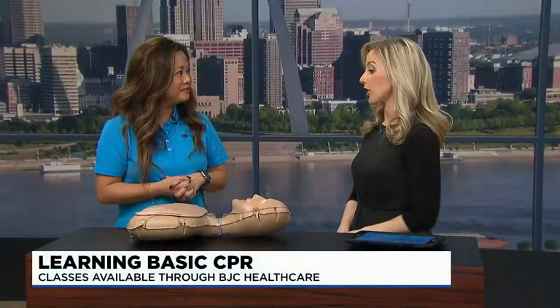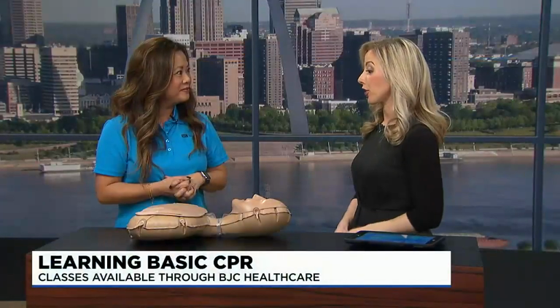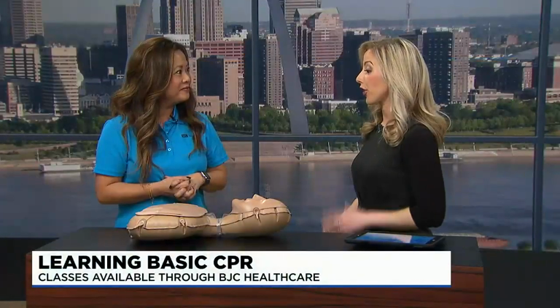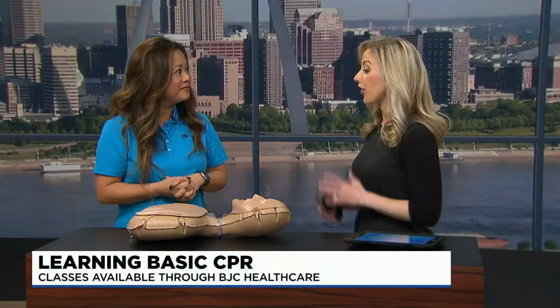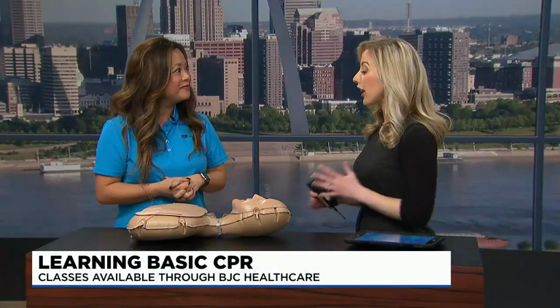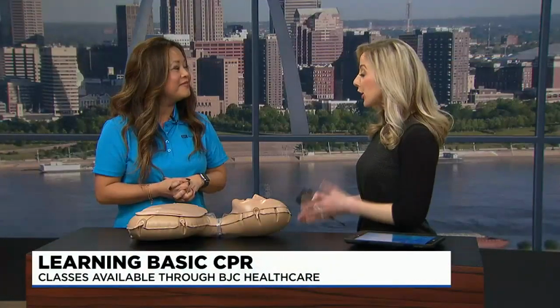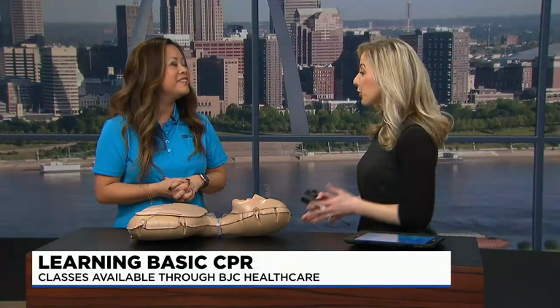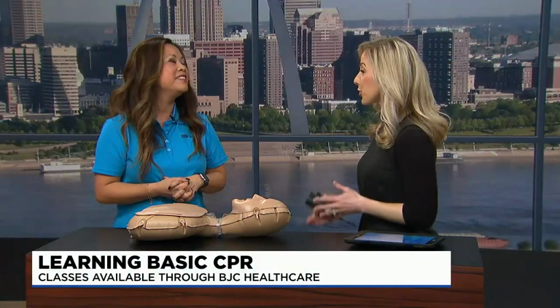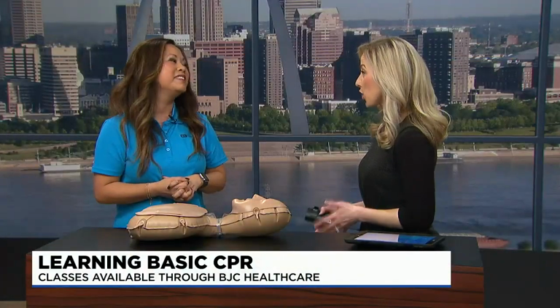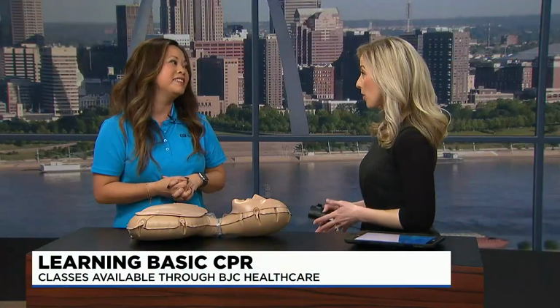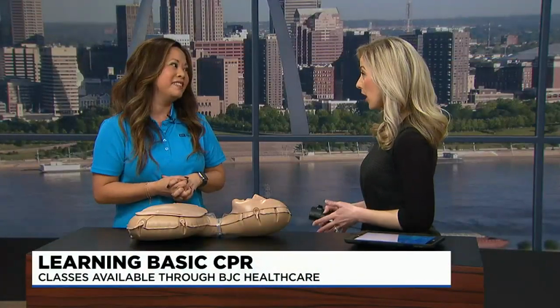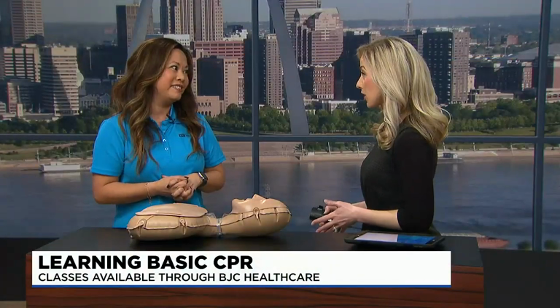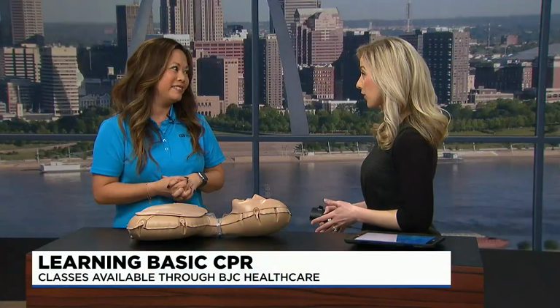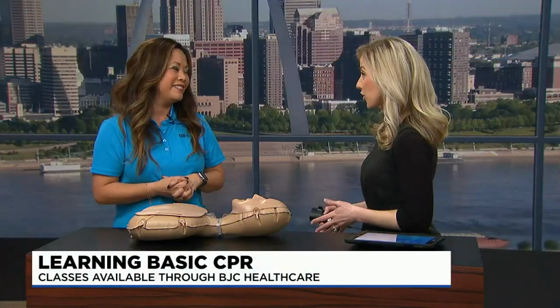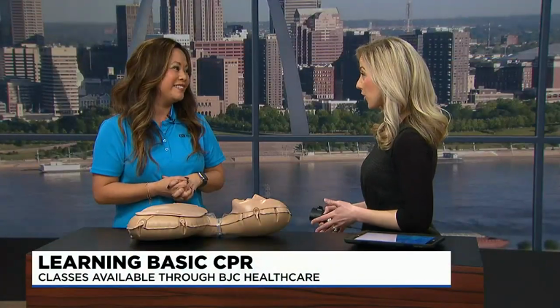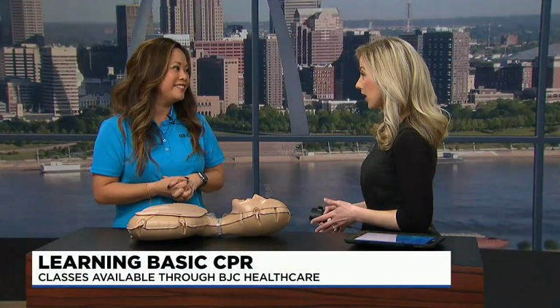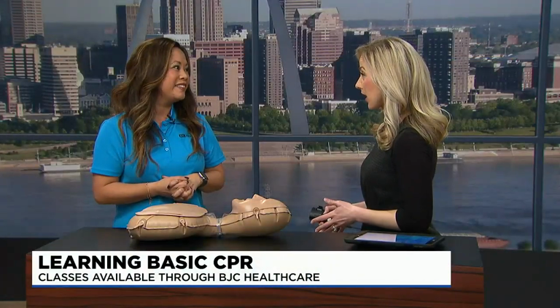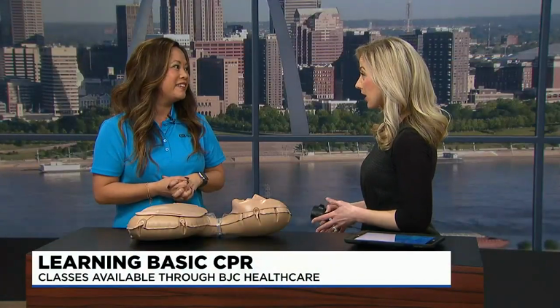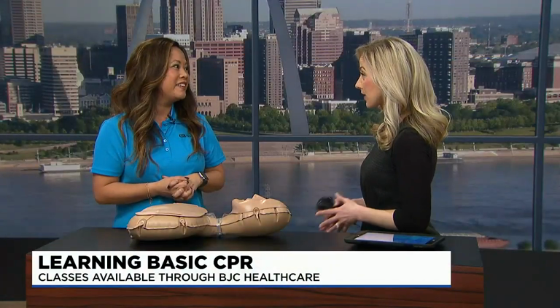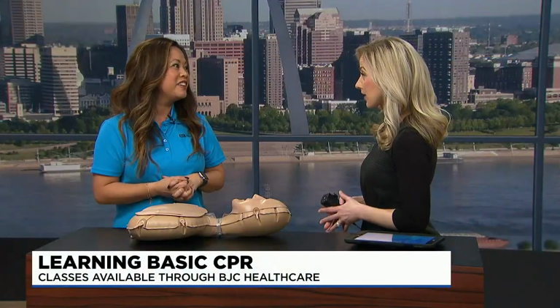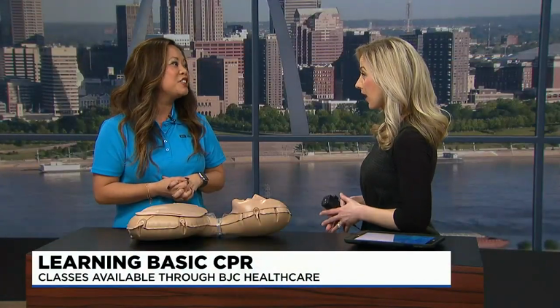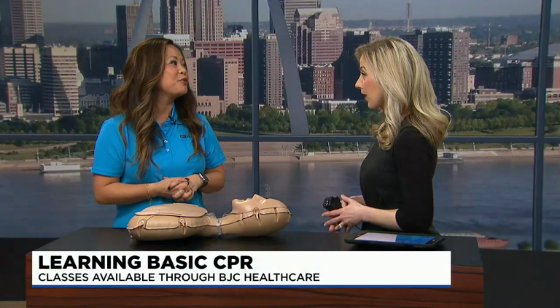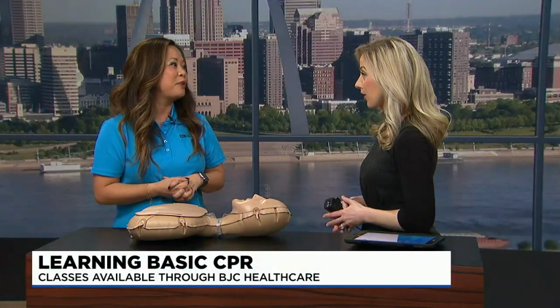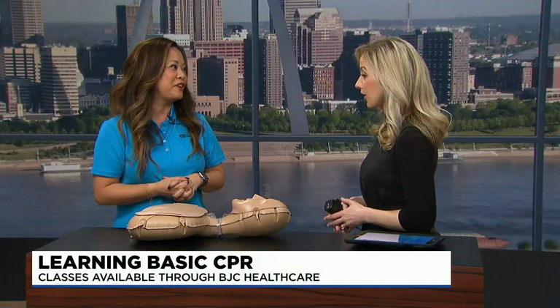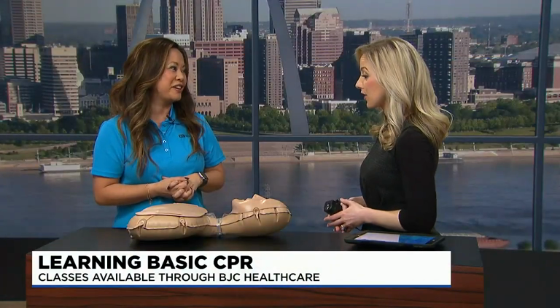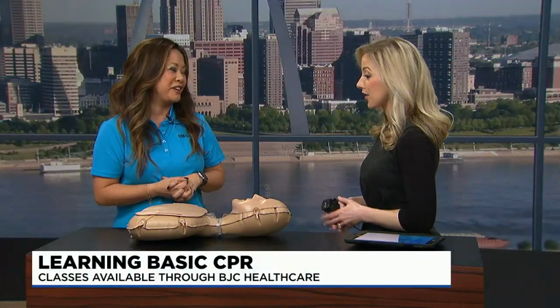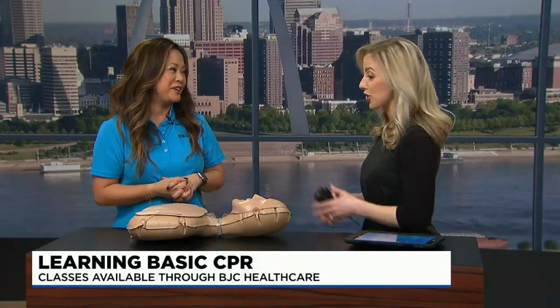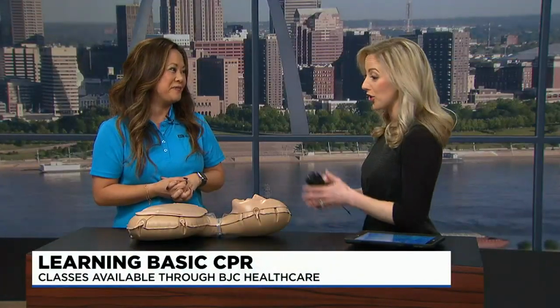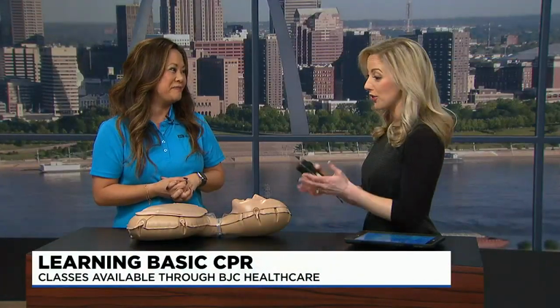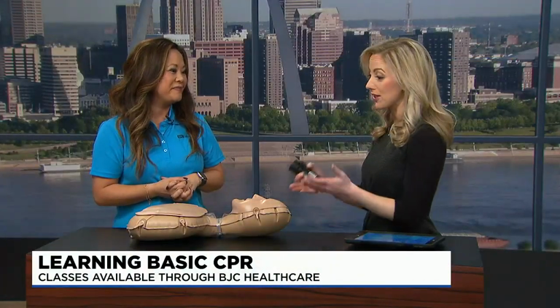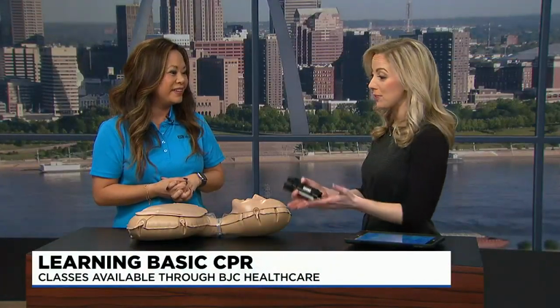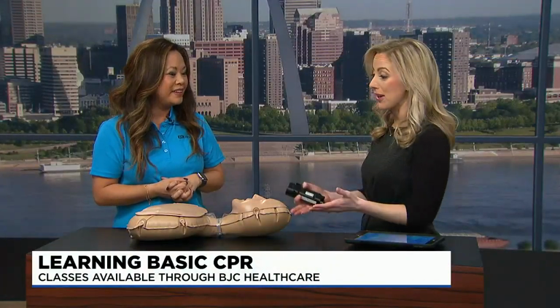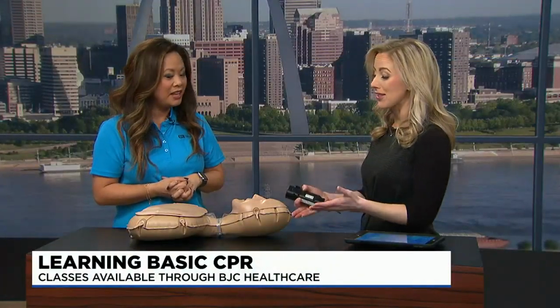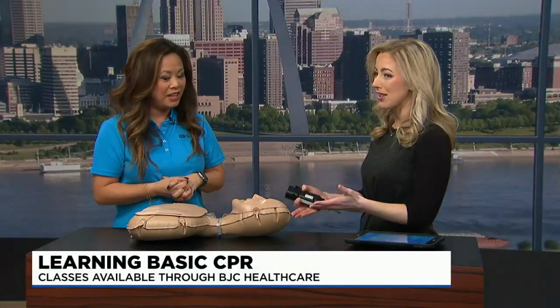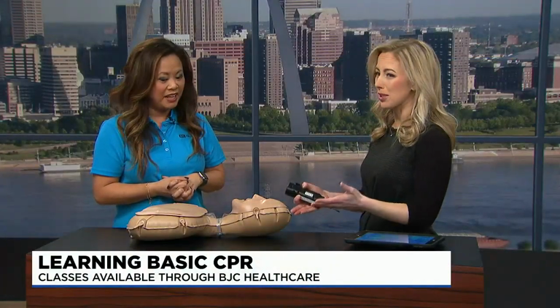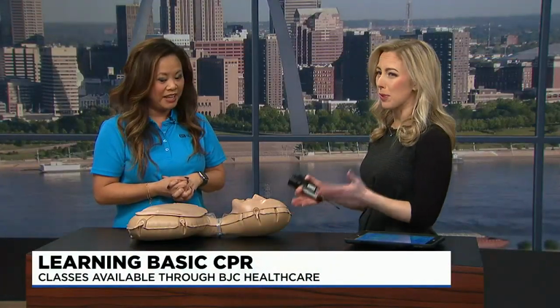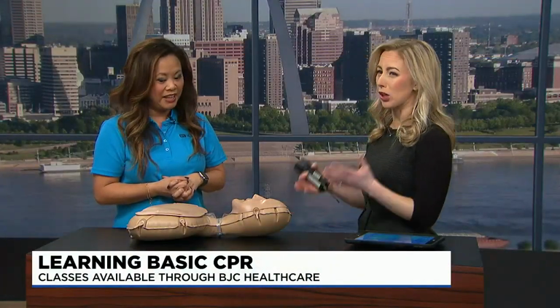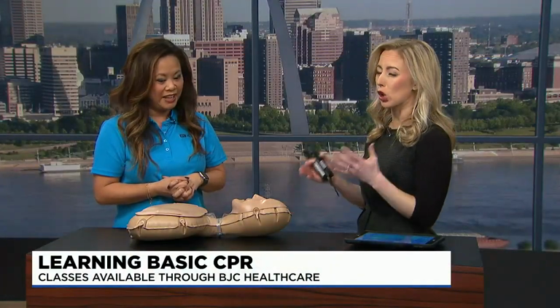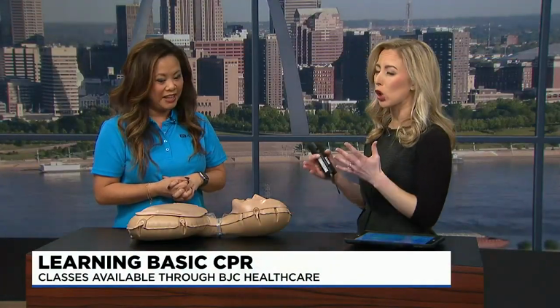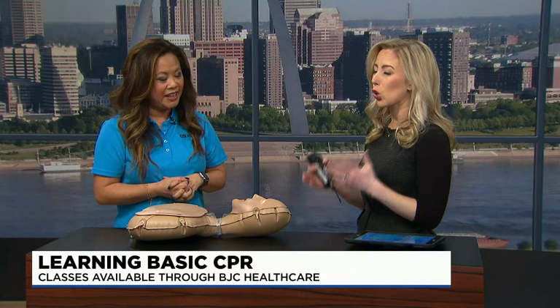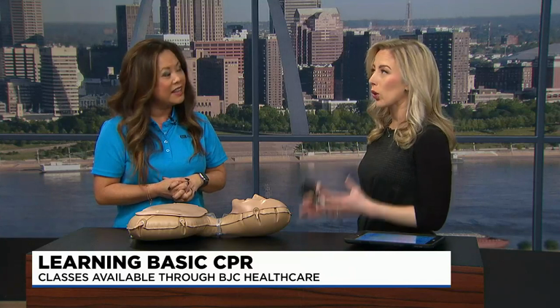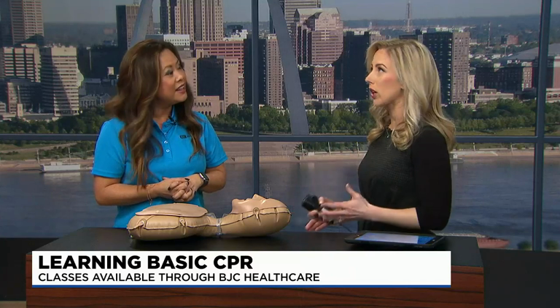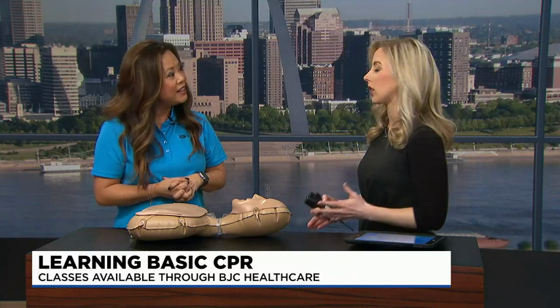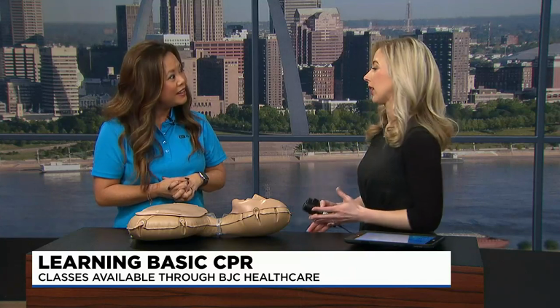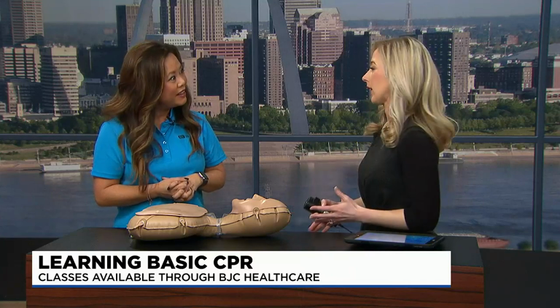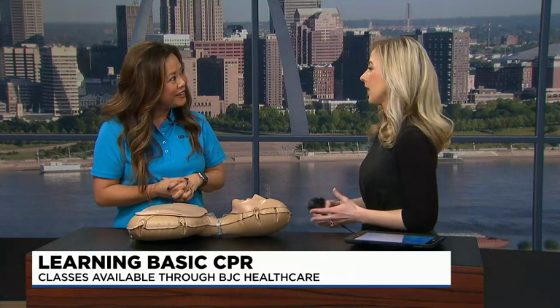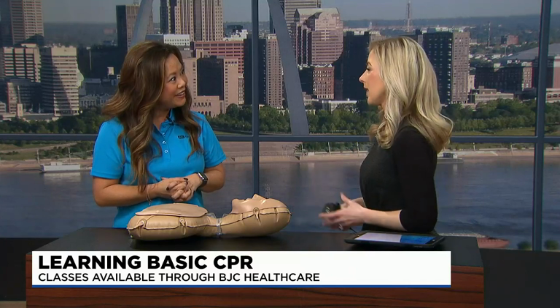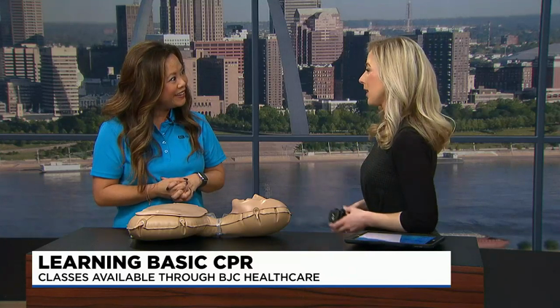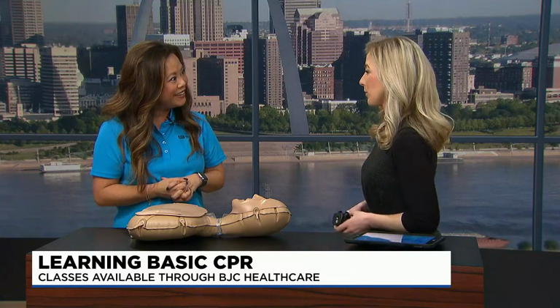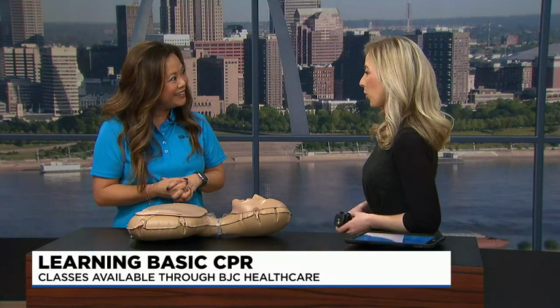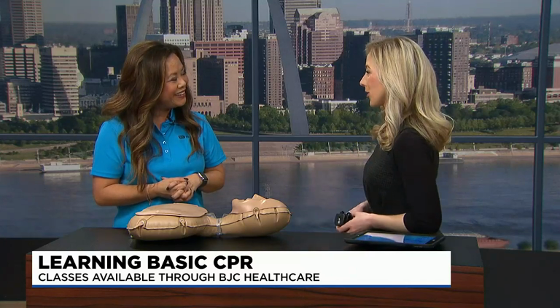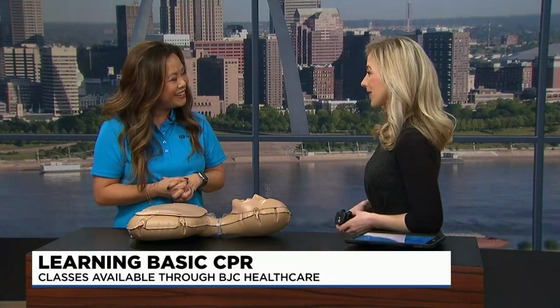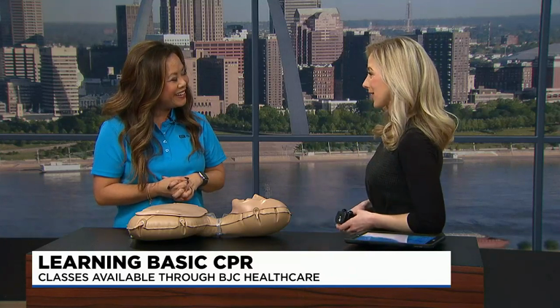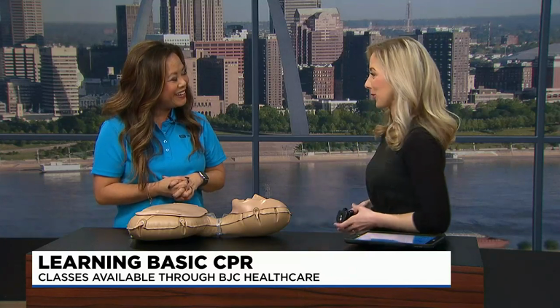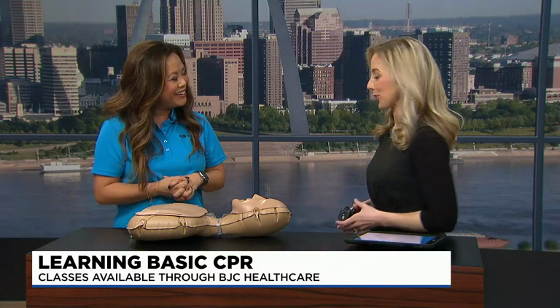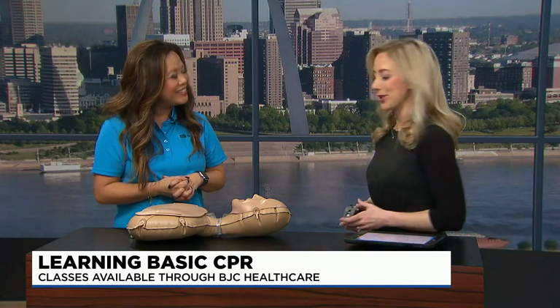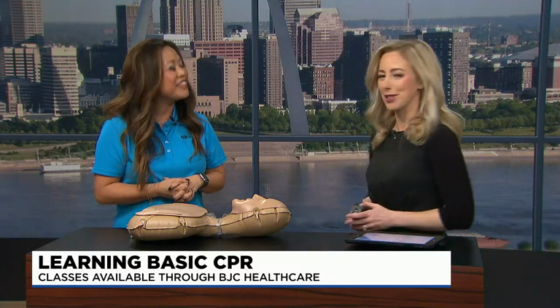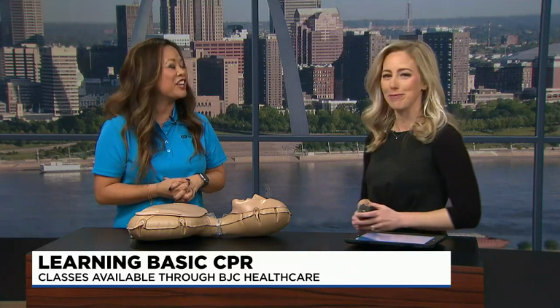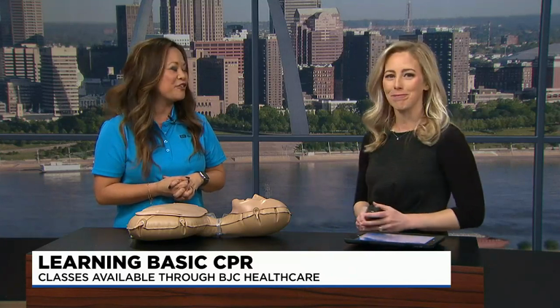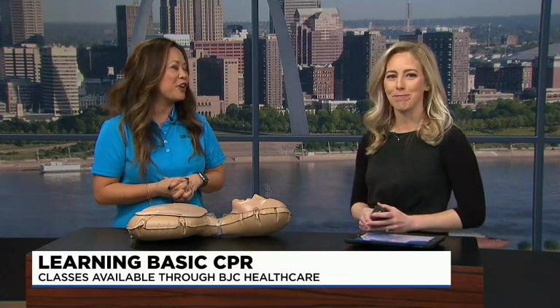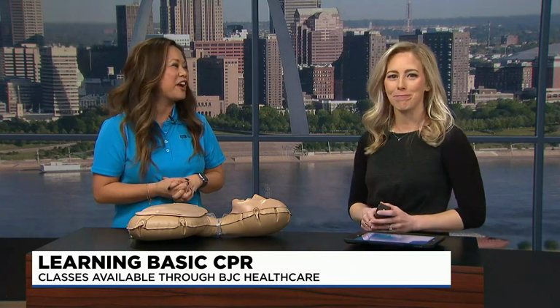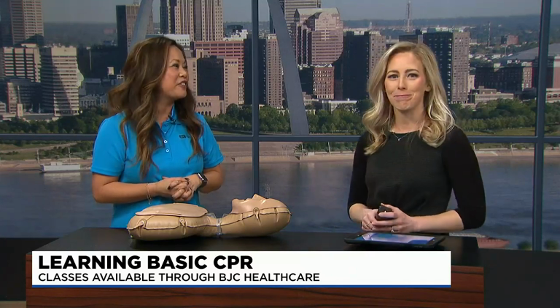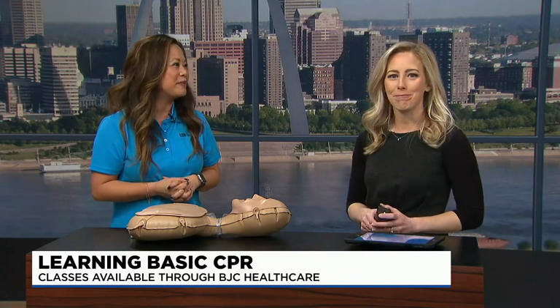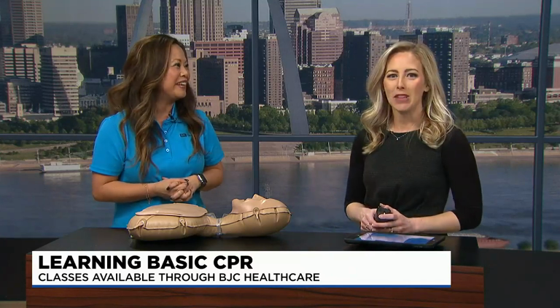Jennifer, thank you so much for joining us to share these basic but critically important skills. Thank you for having me.